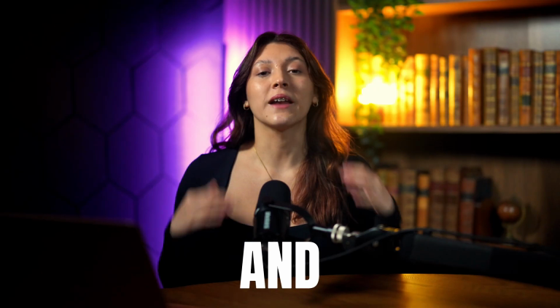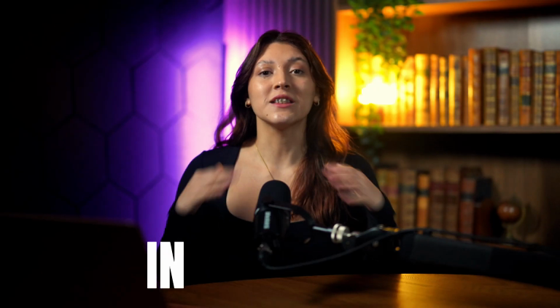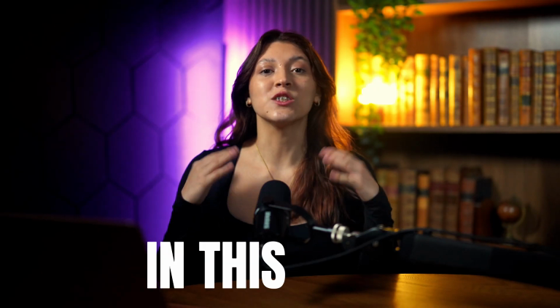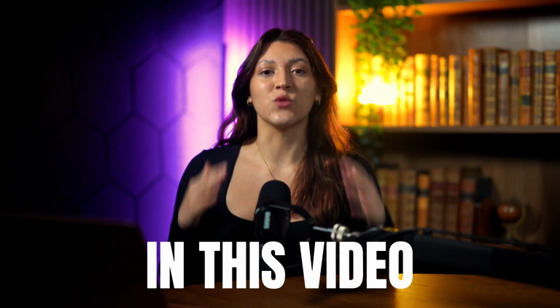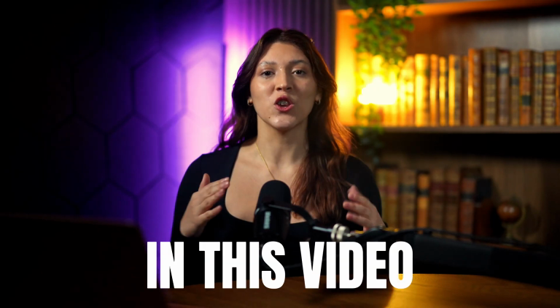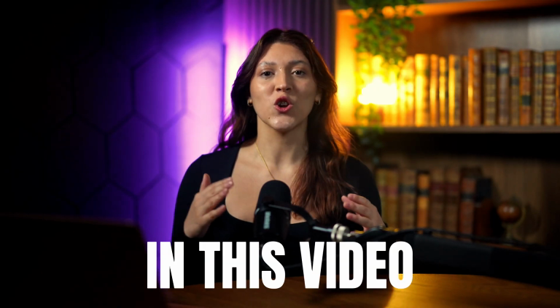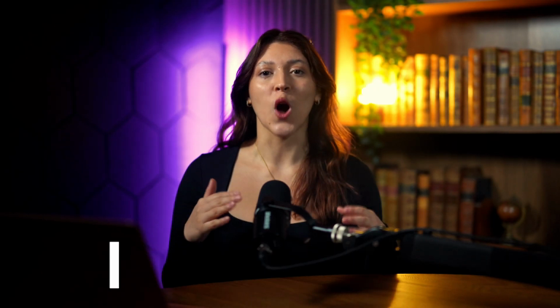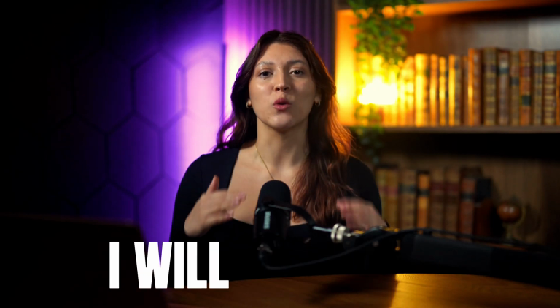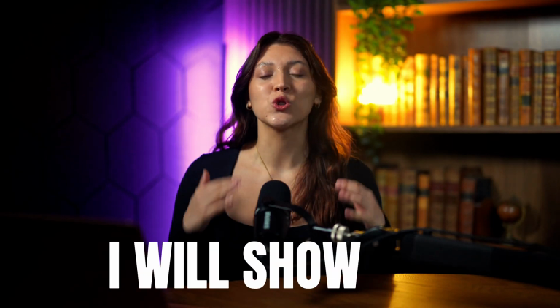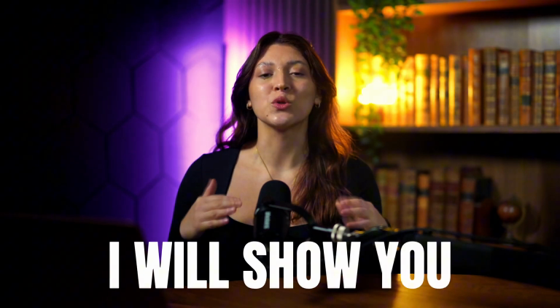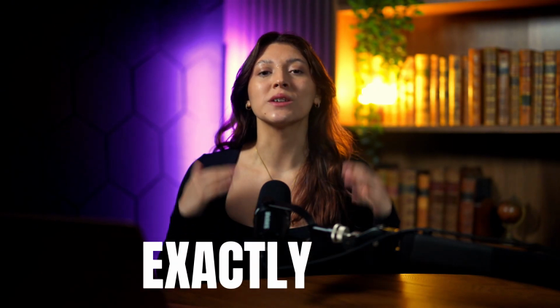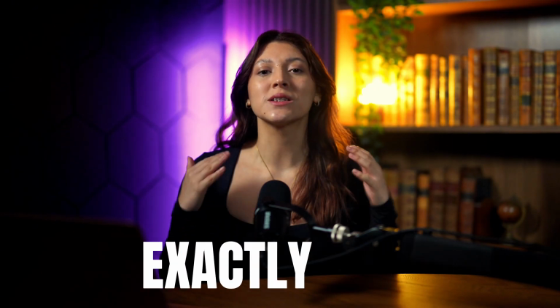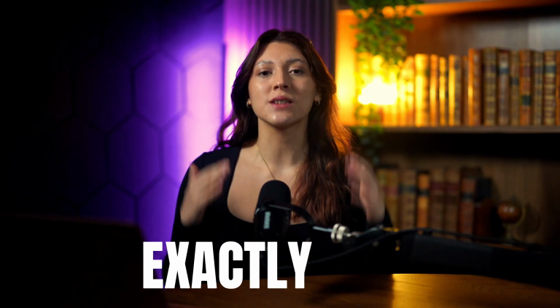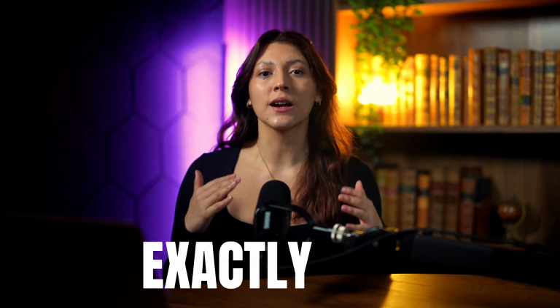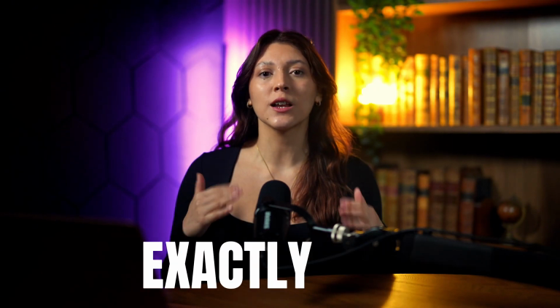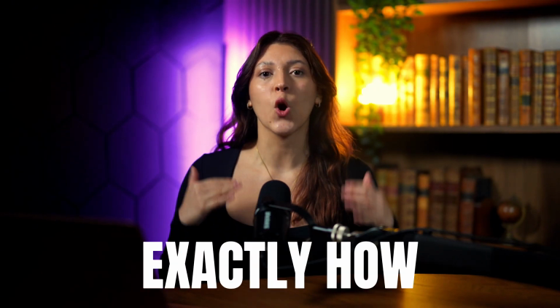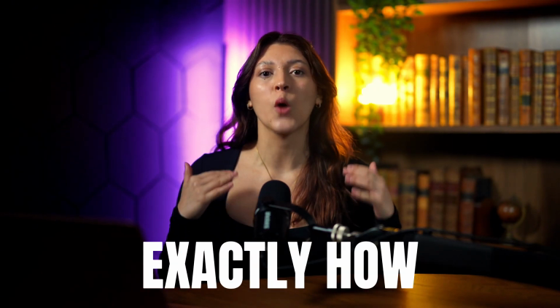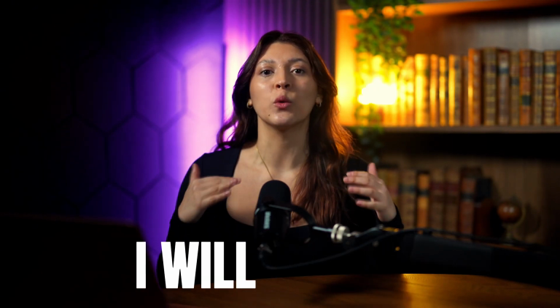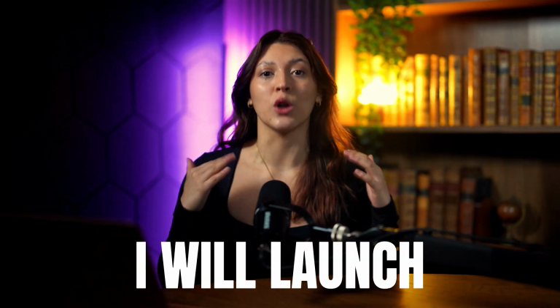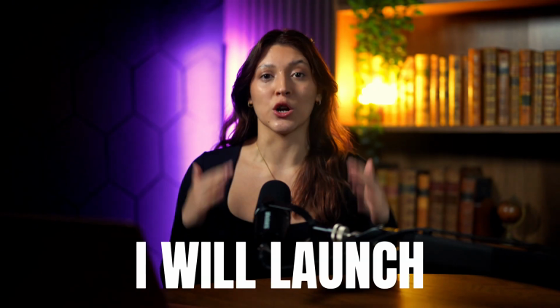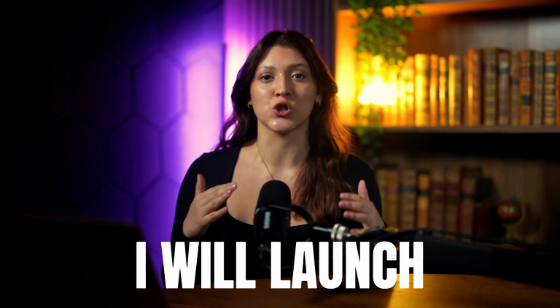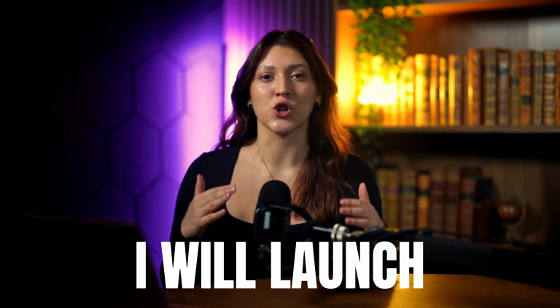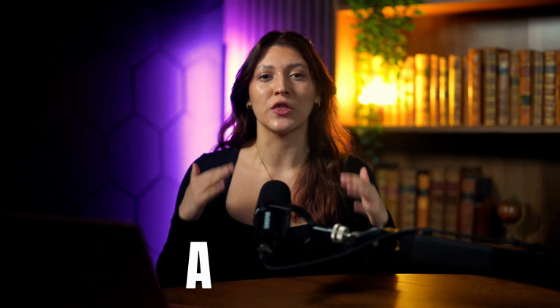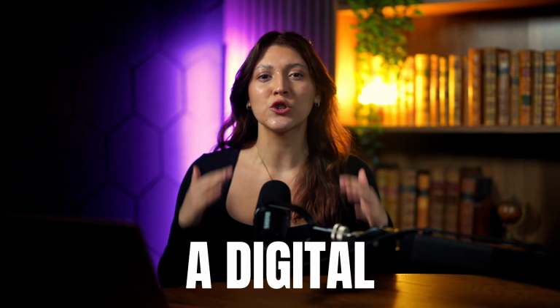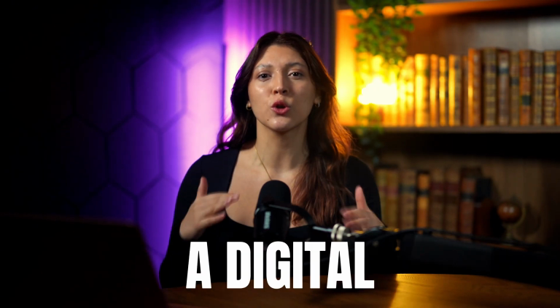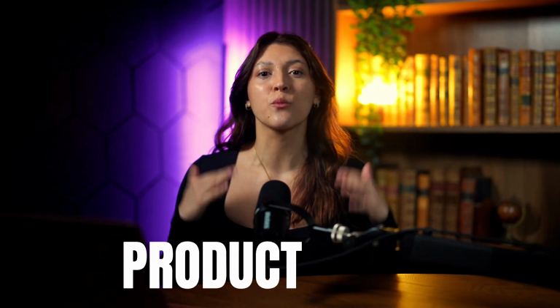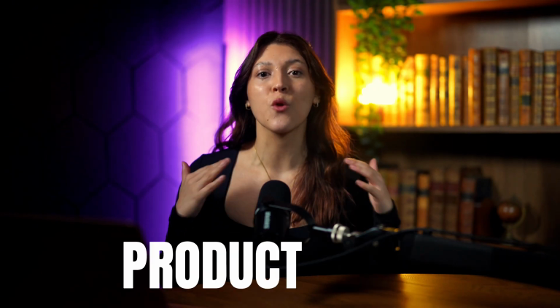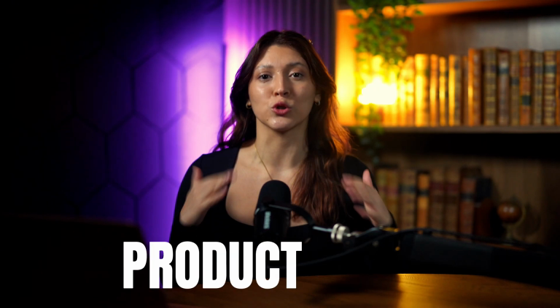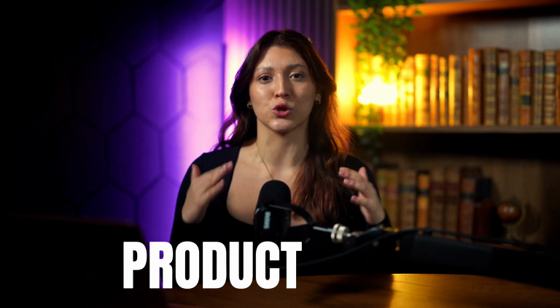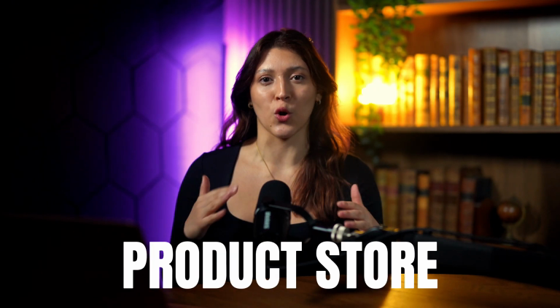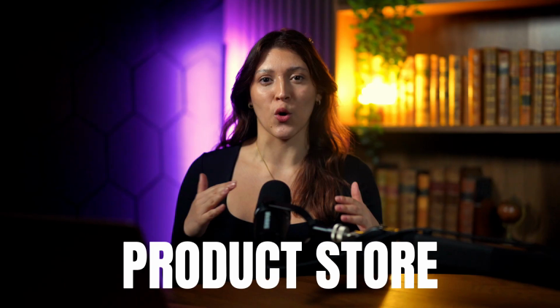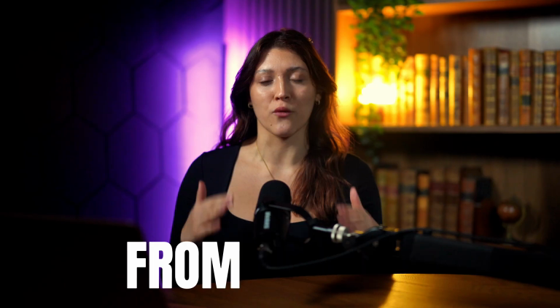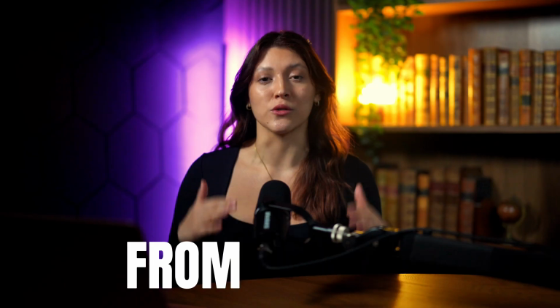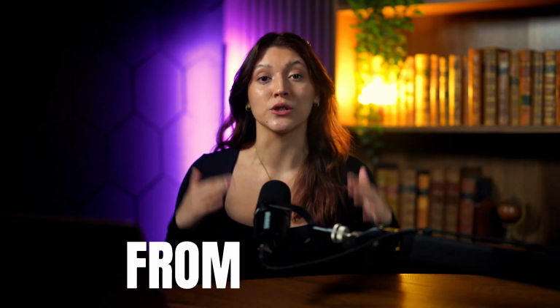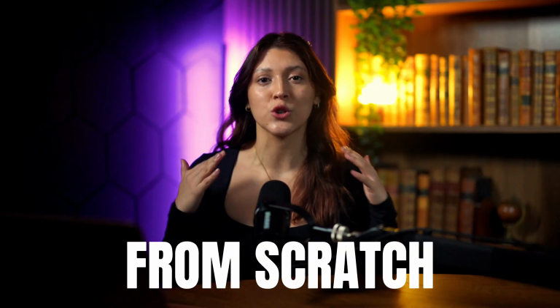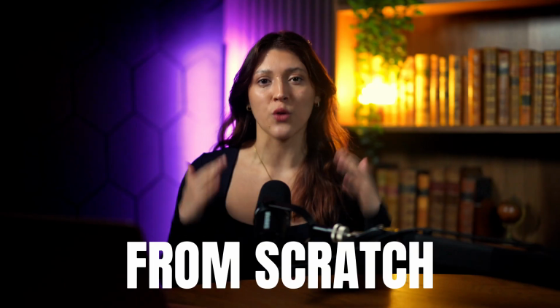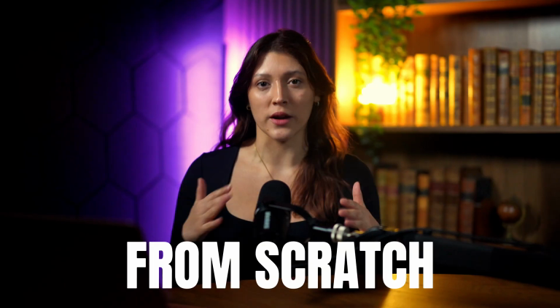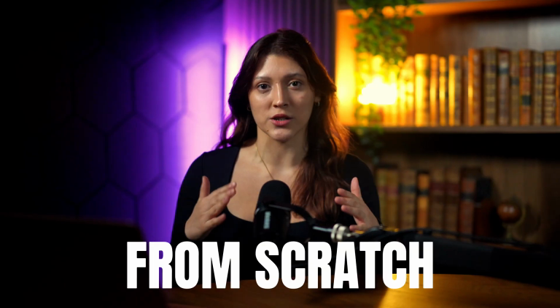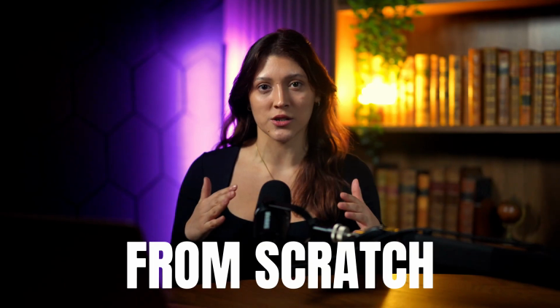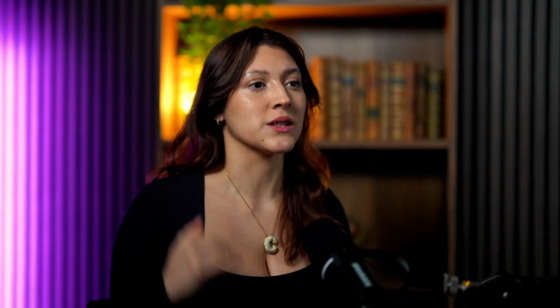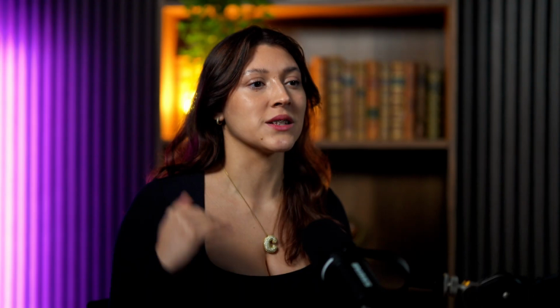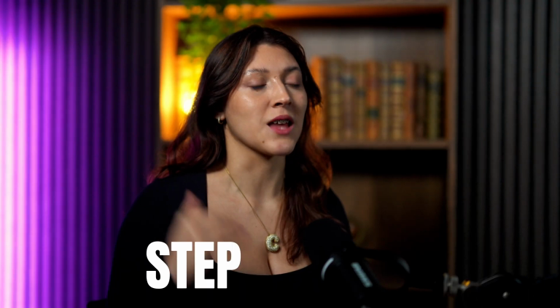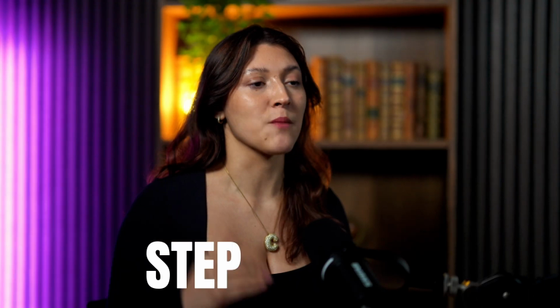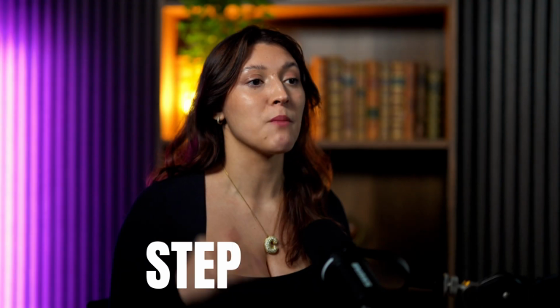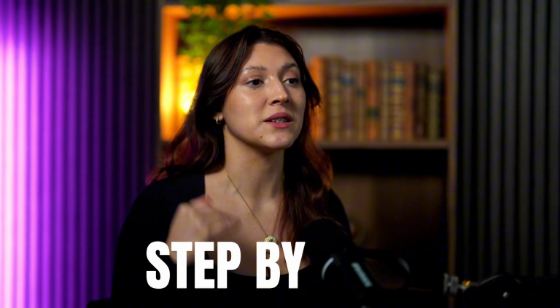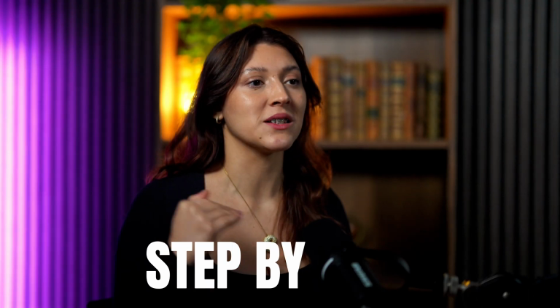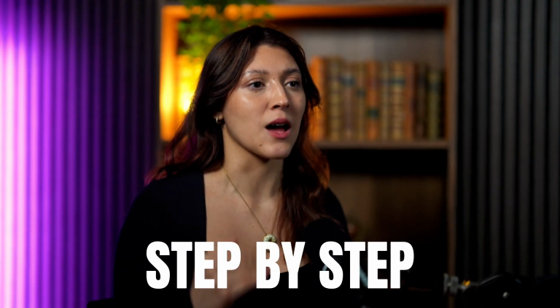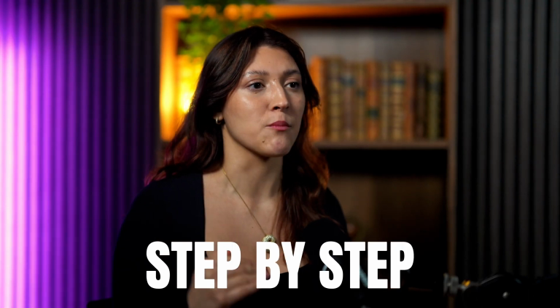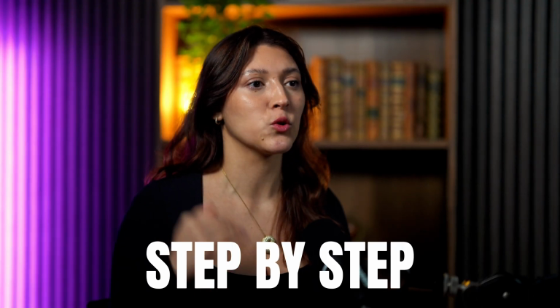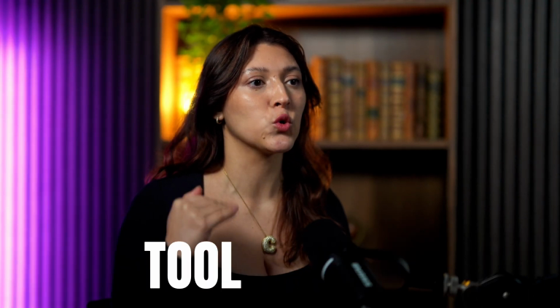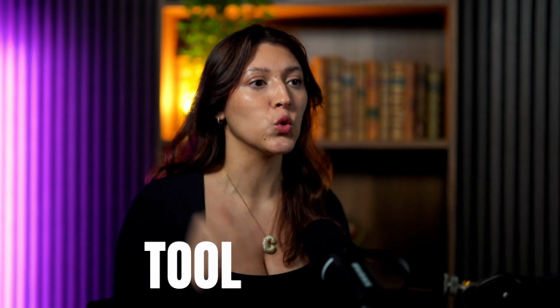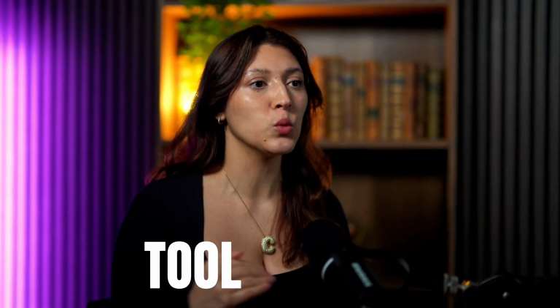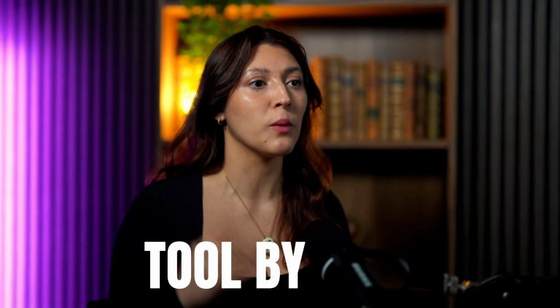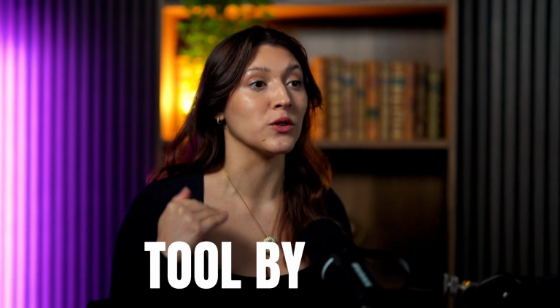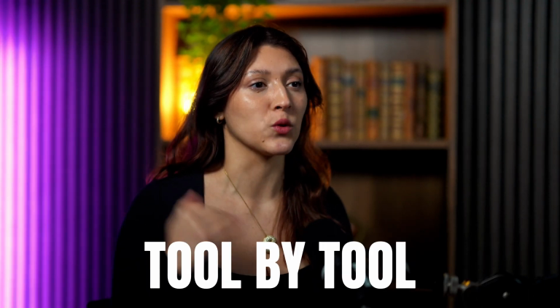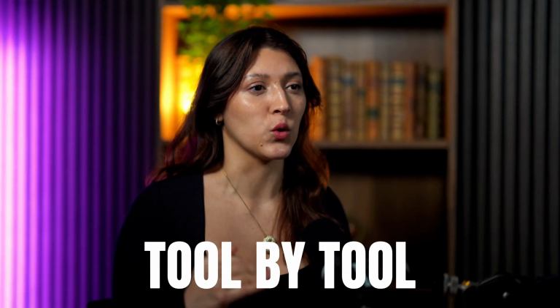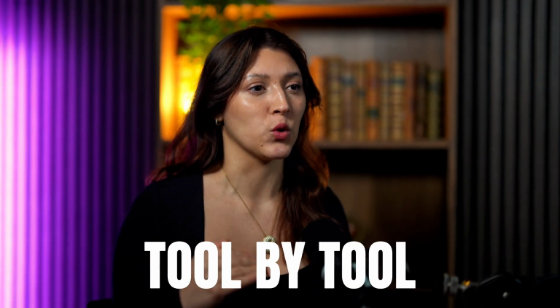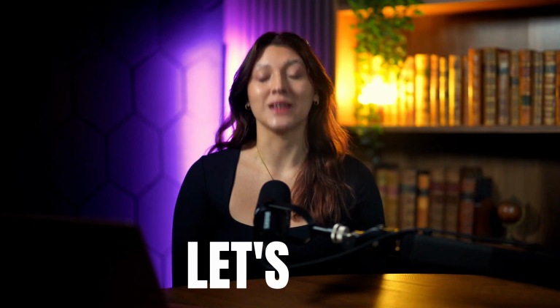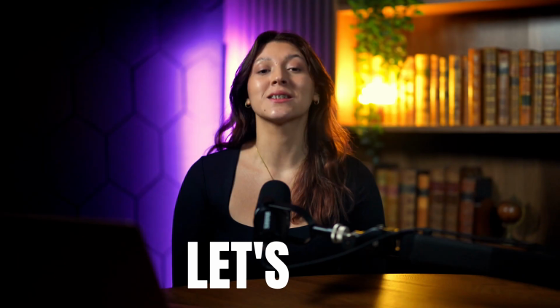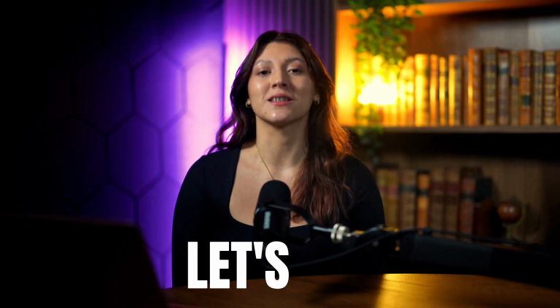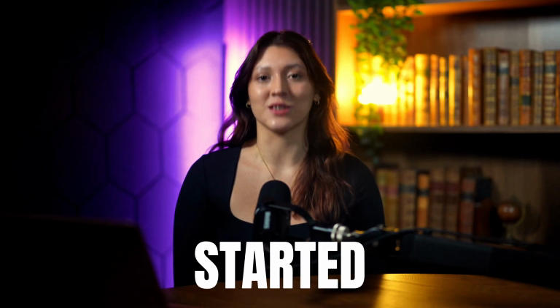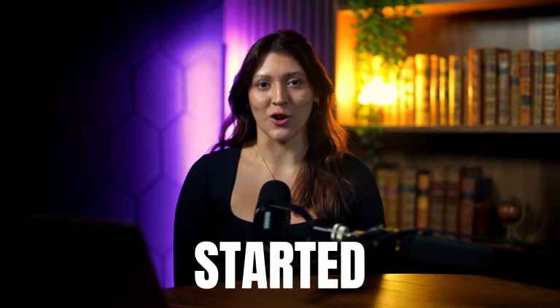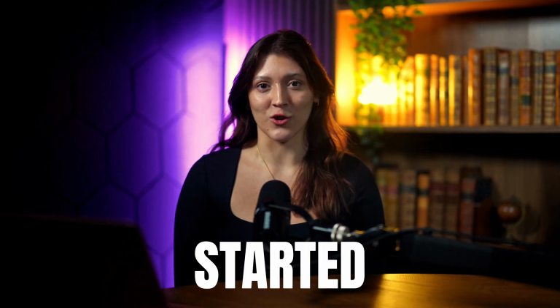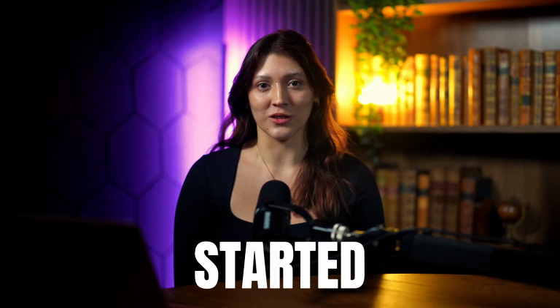In this video I will show you exactly how I will launch a digital product store from scratch, step by step, tool by tool. Let's get started.